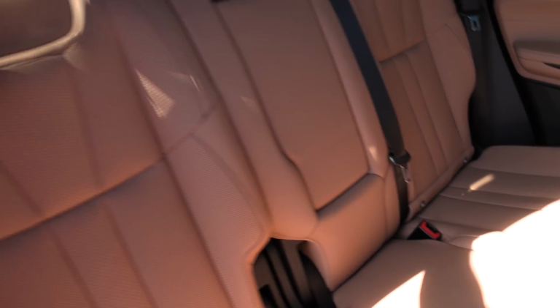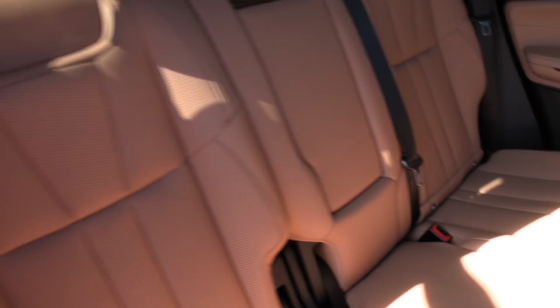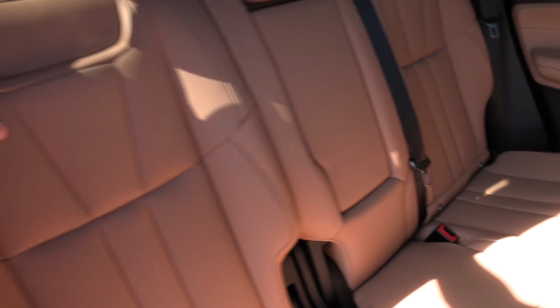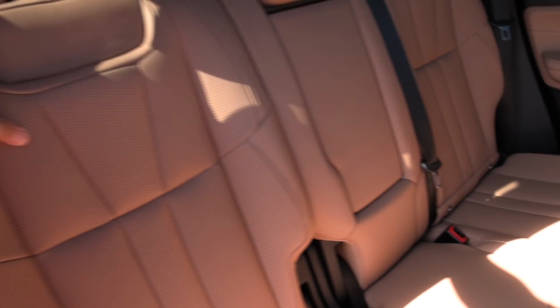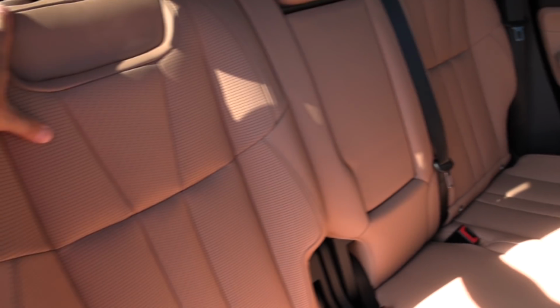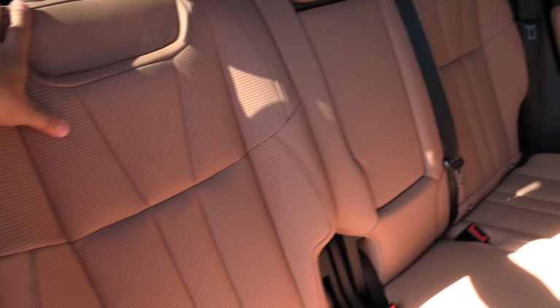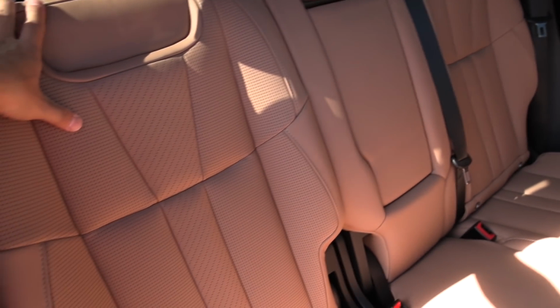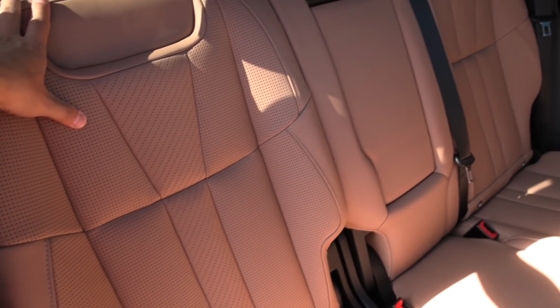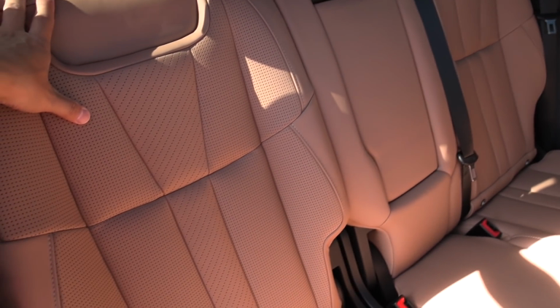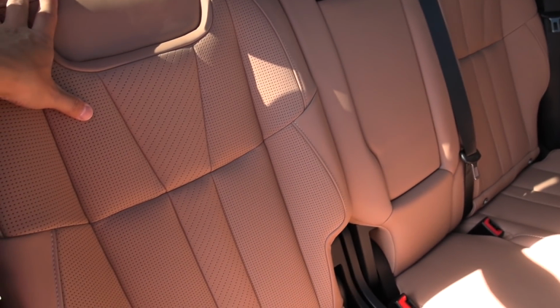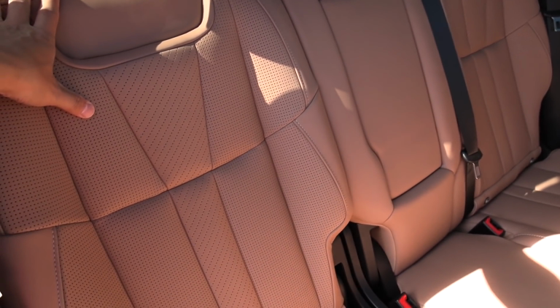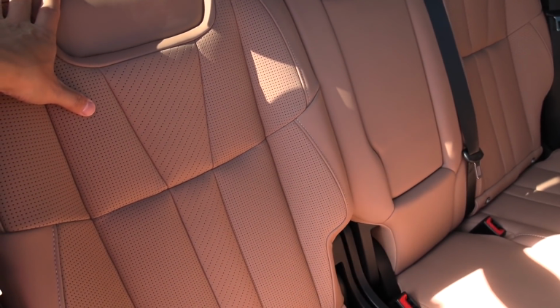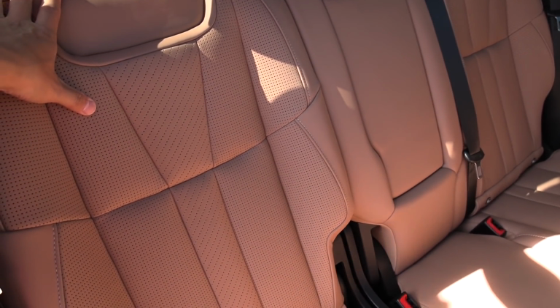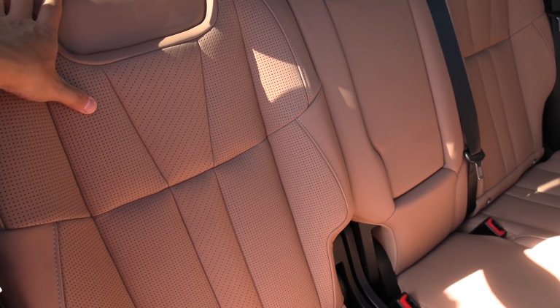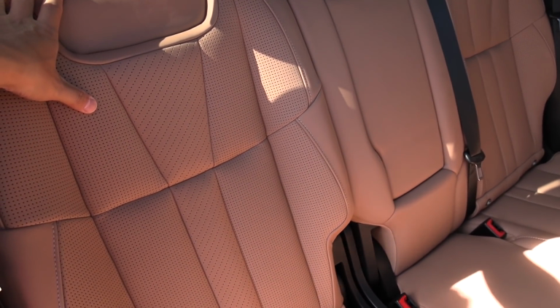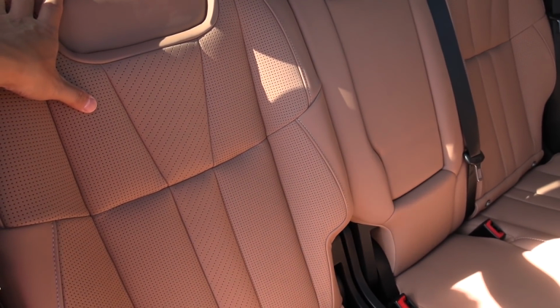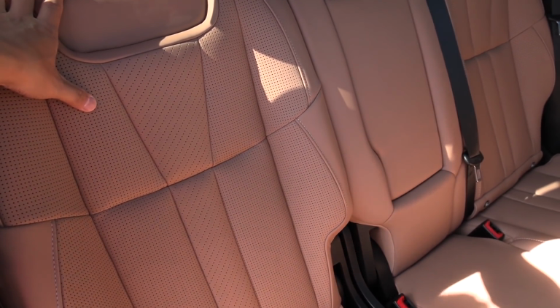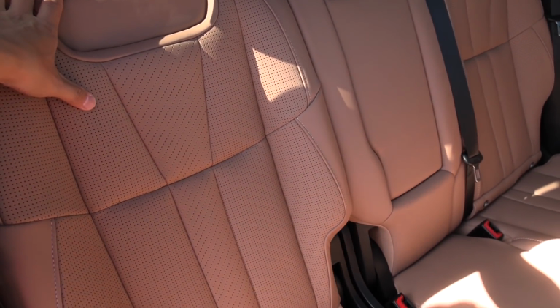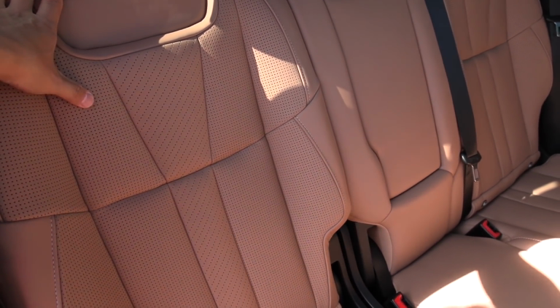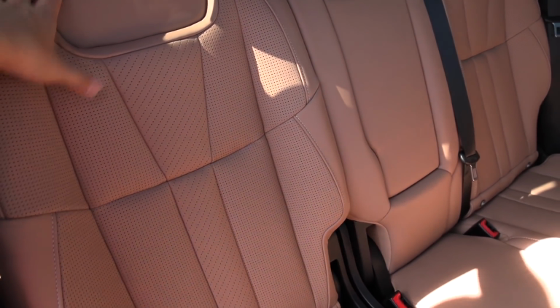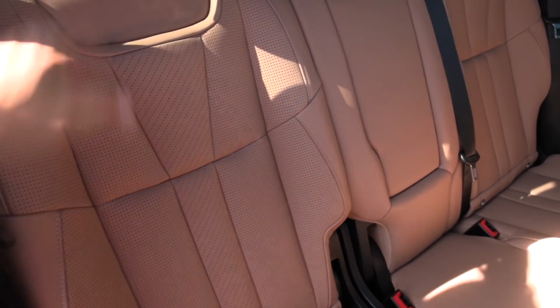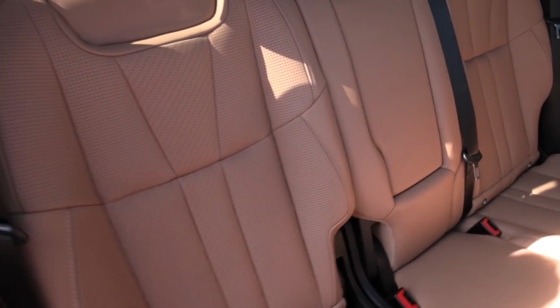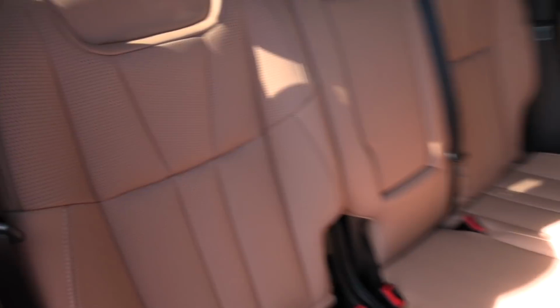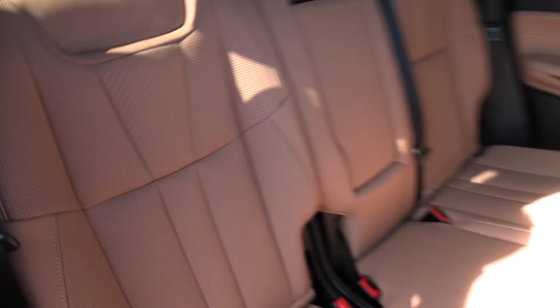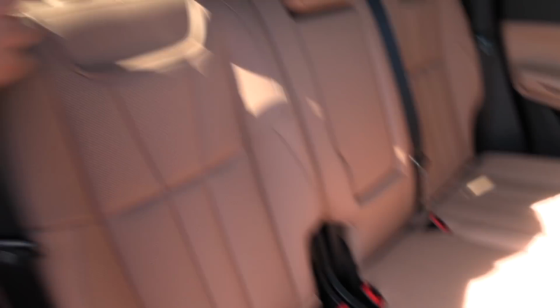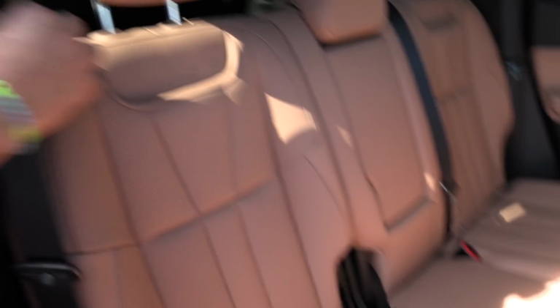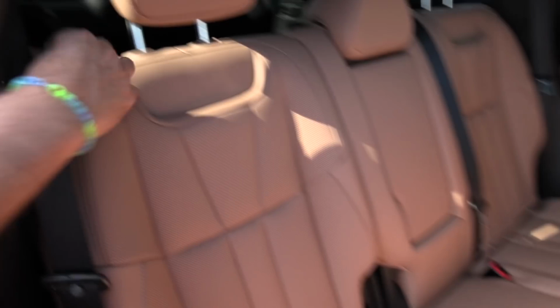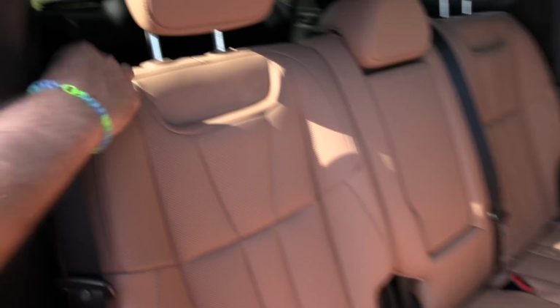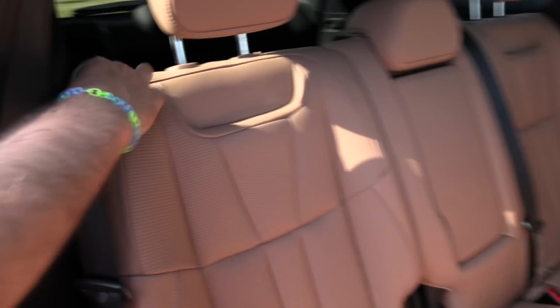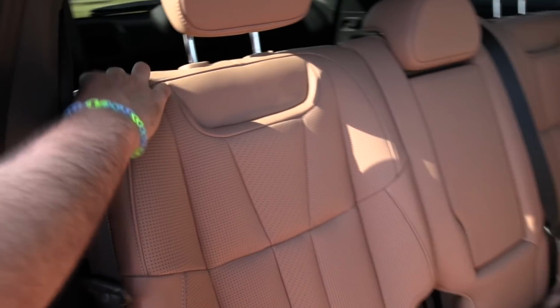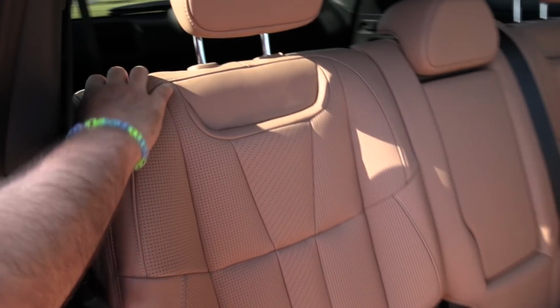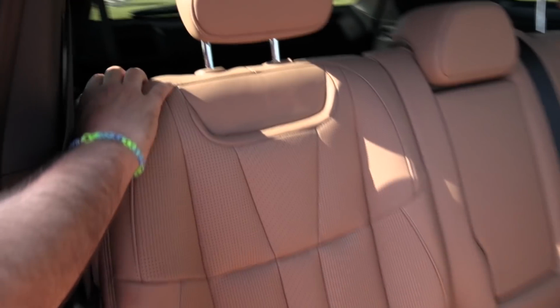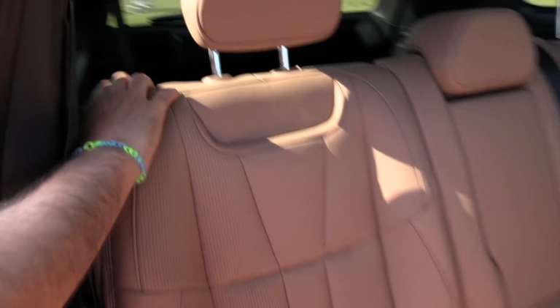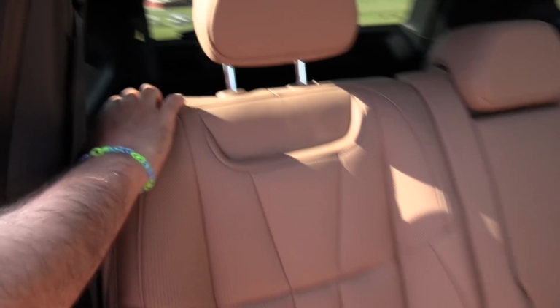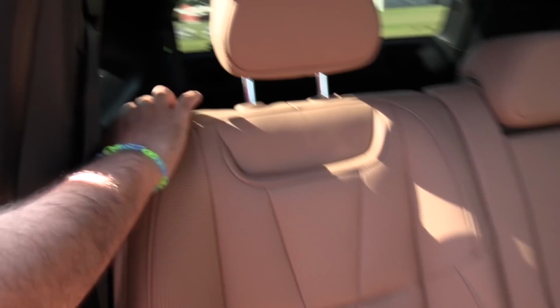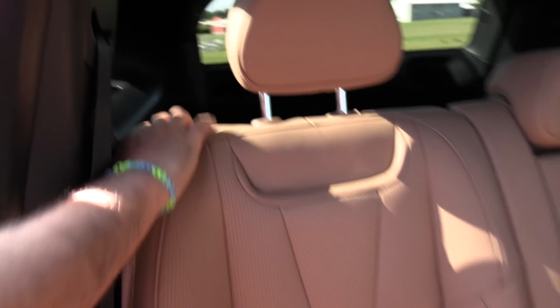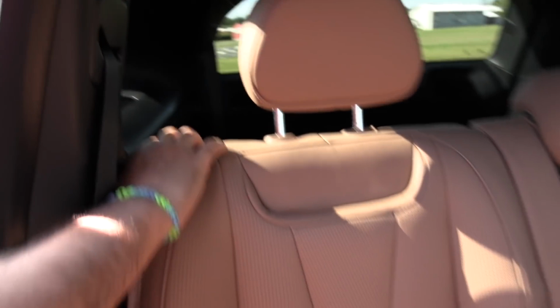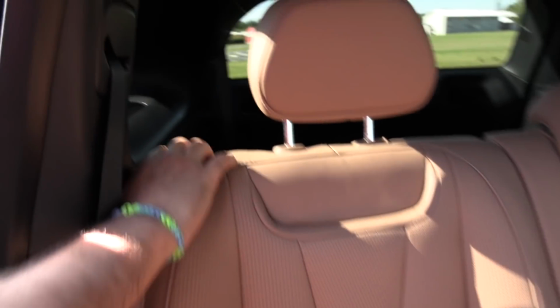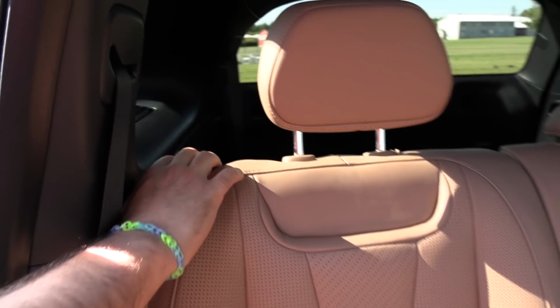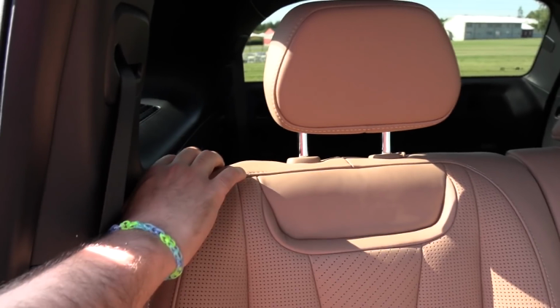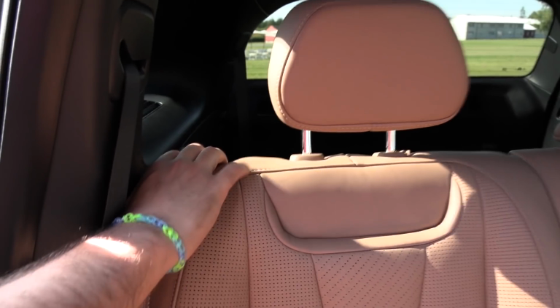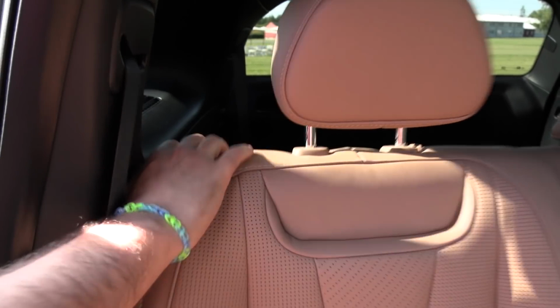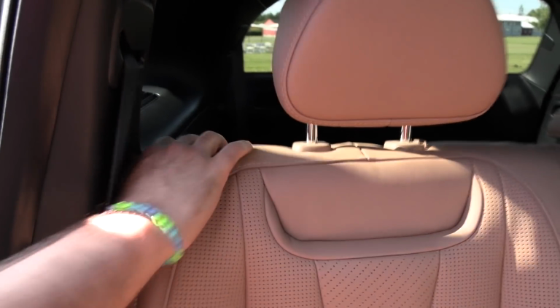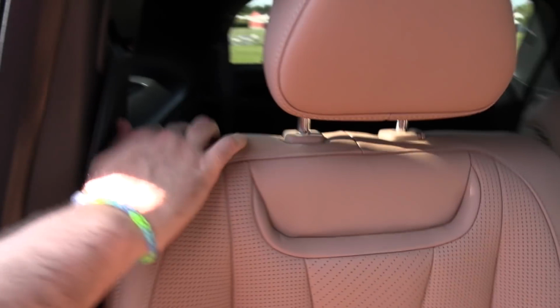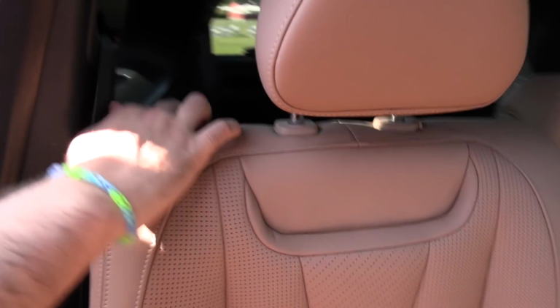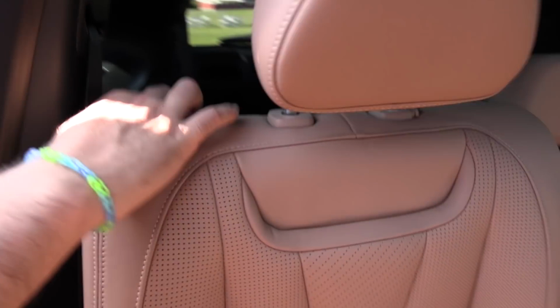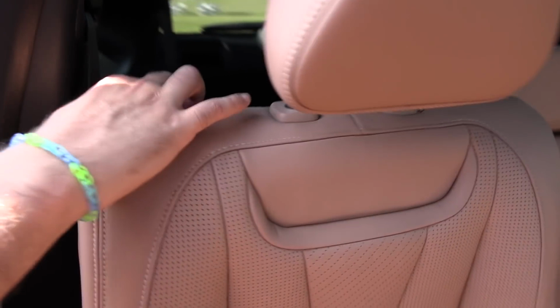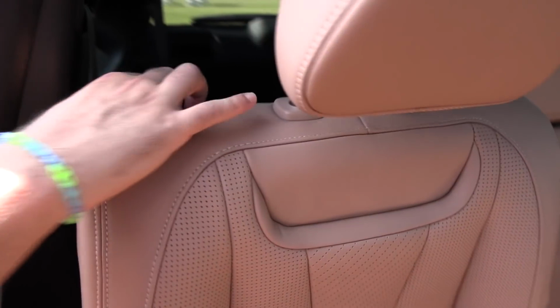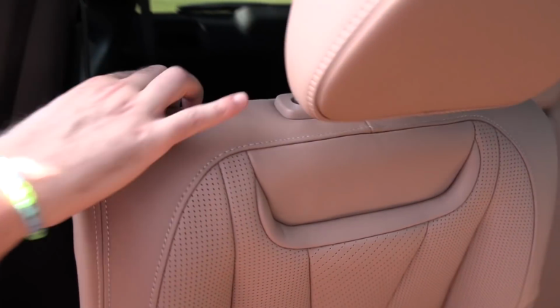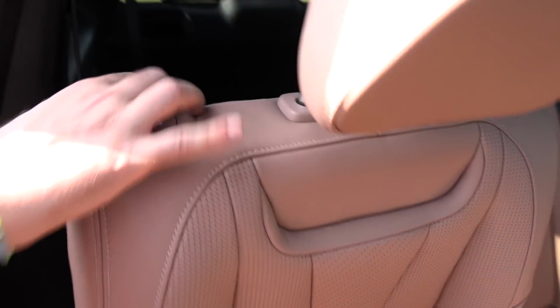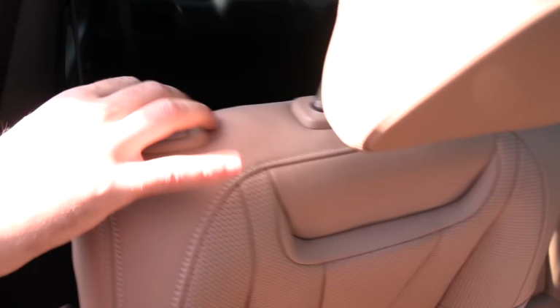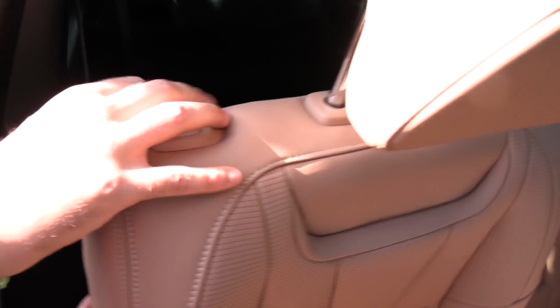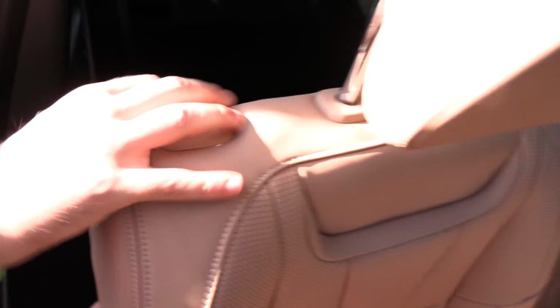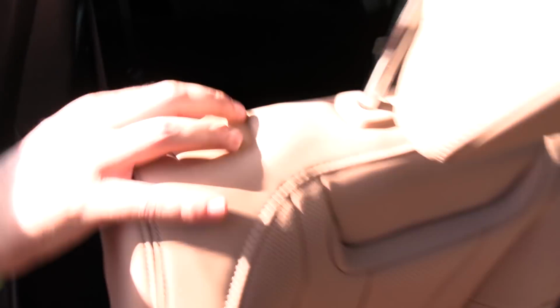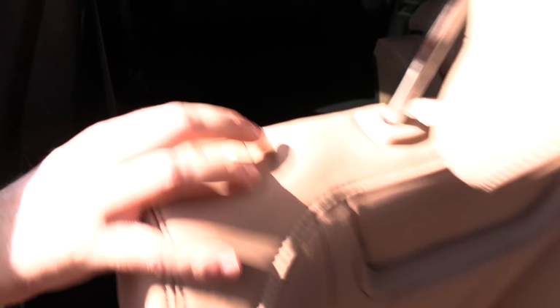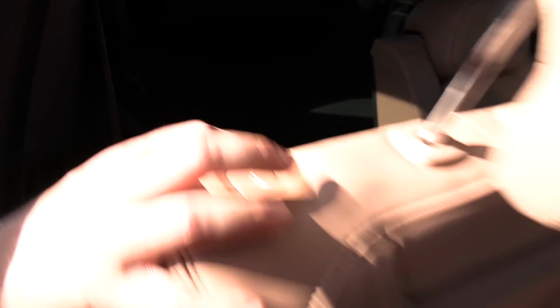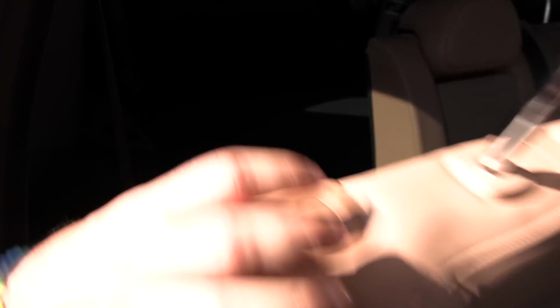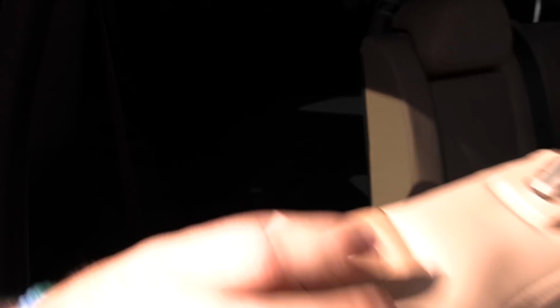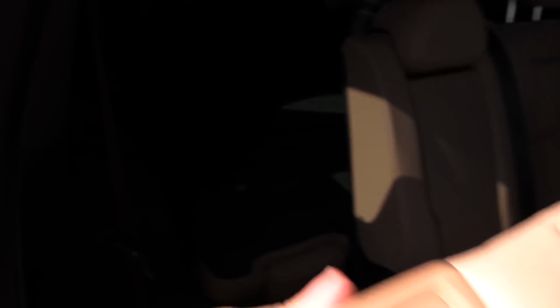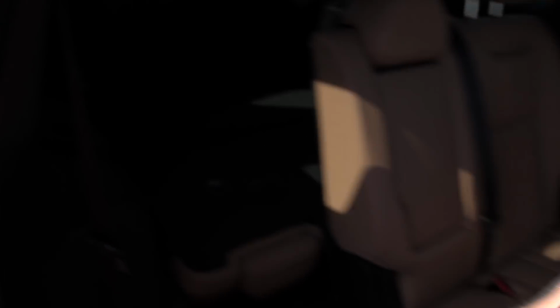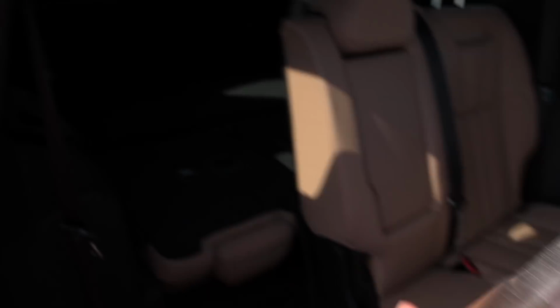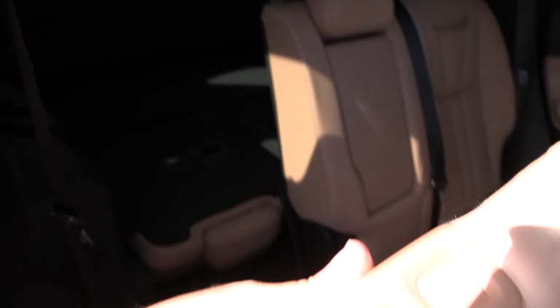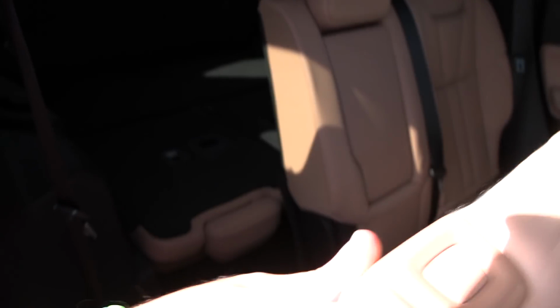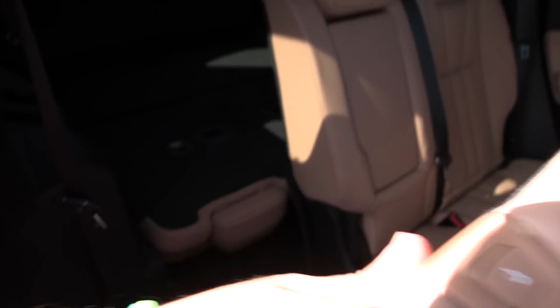So the seven-seat version looks like this with a middle seat there. How do you enter the back? You have a button here, and then you enter it.